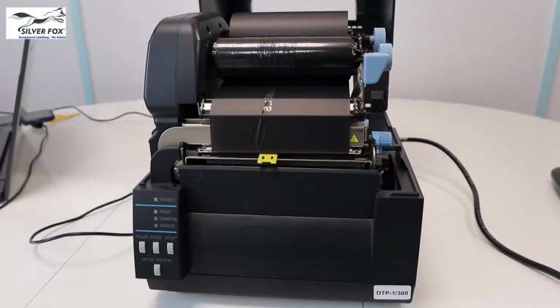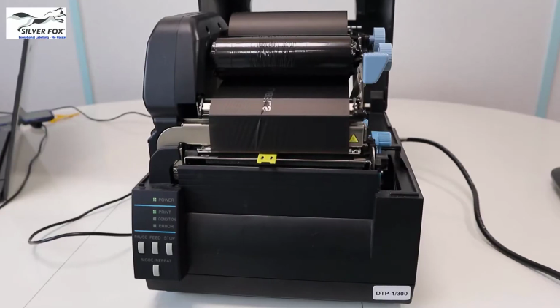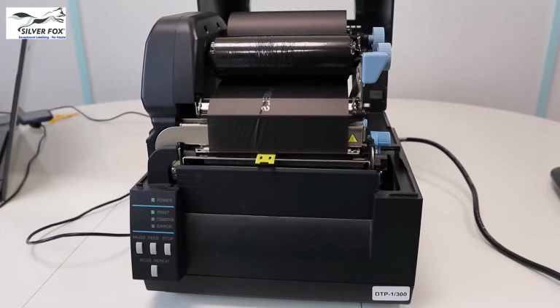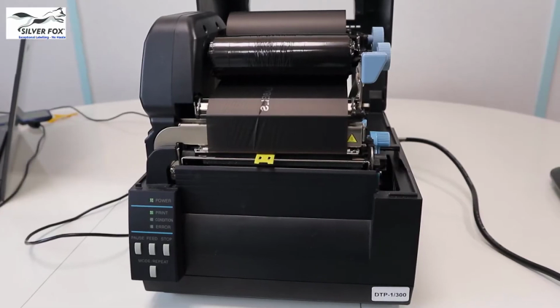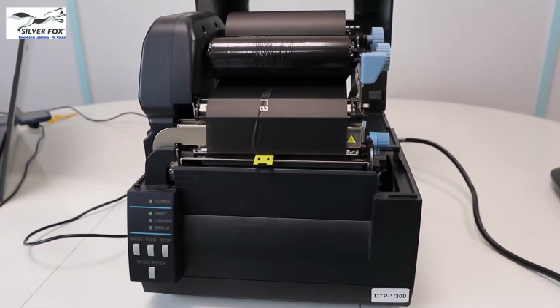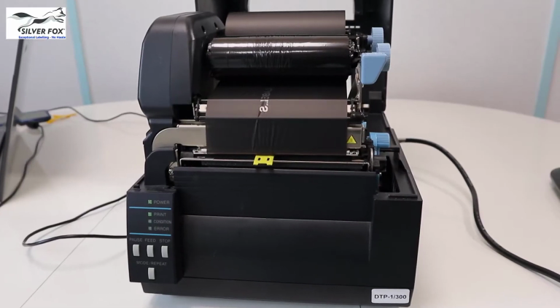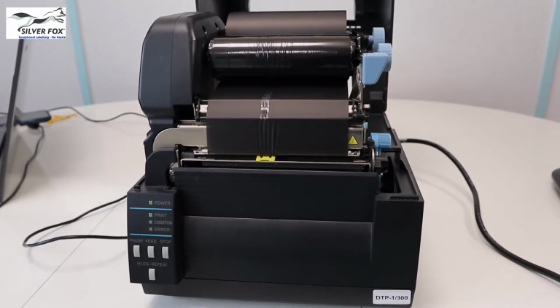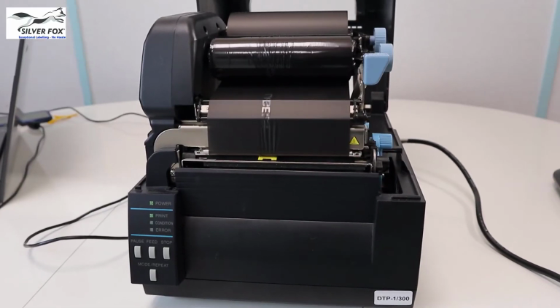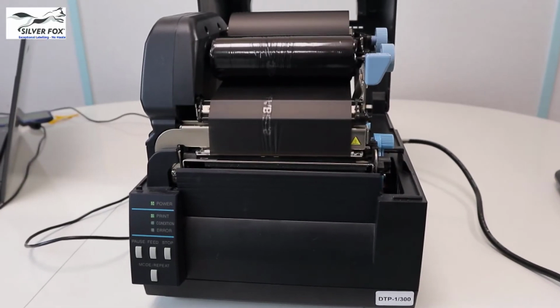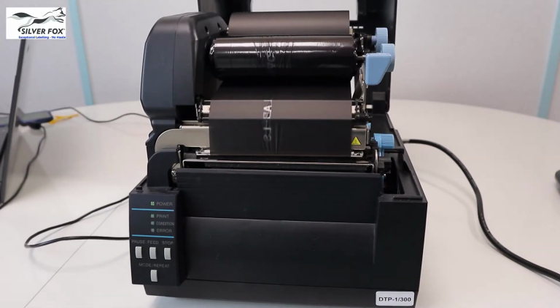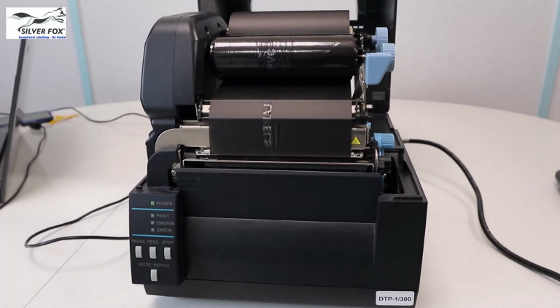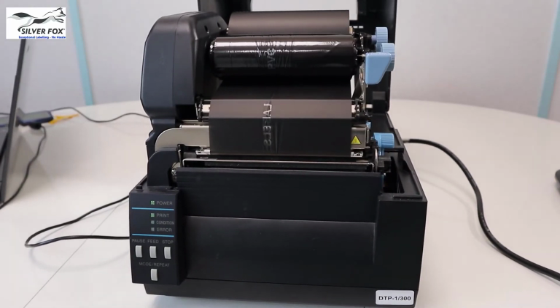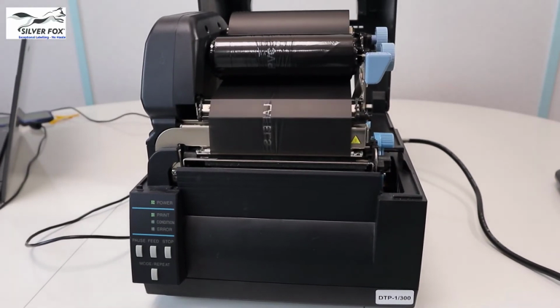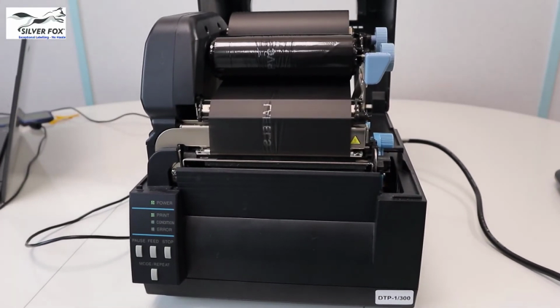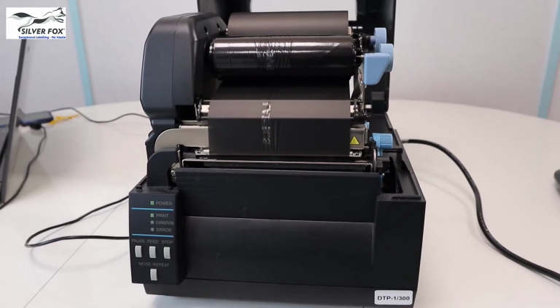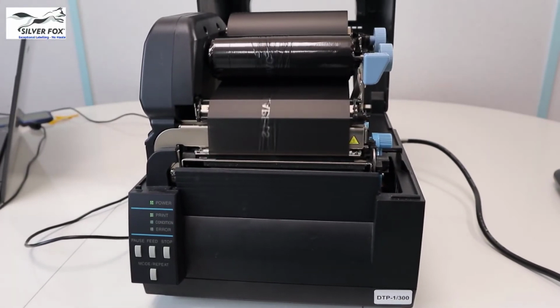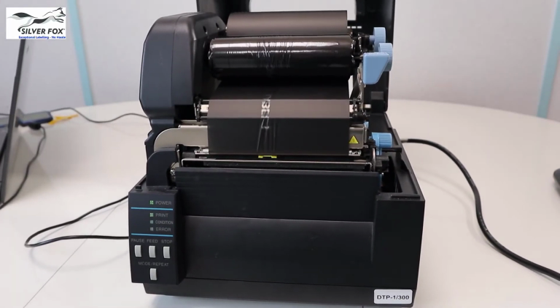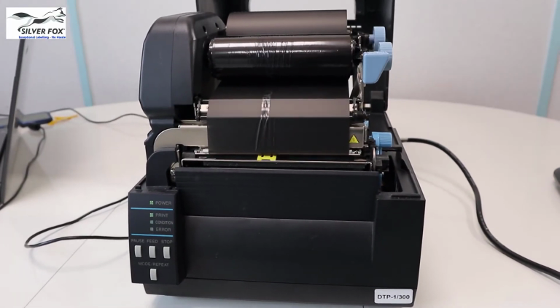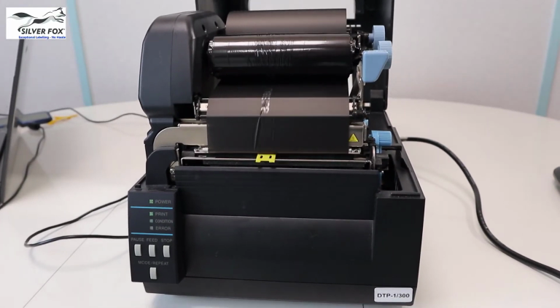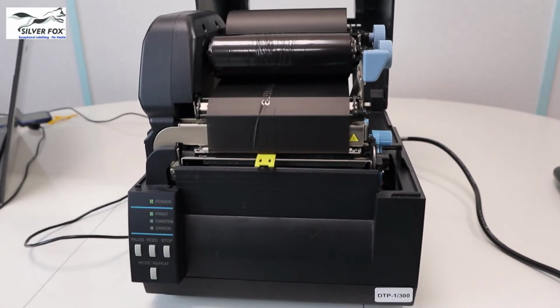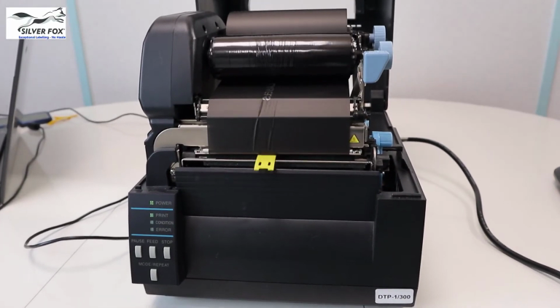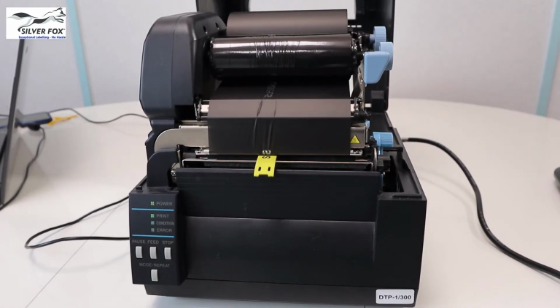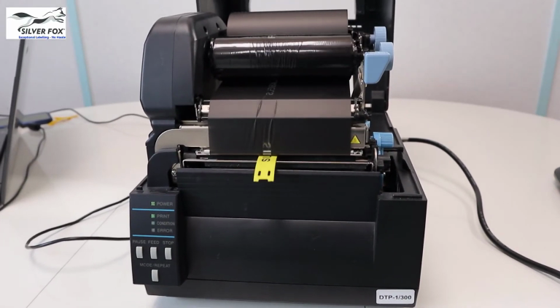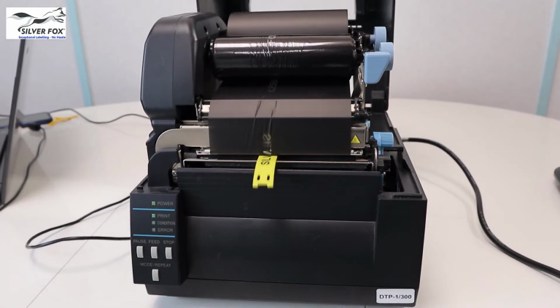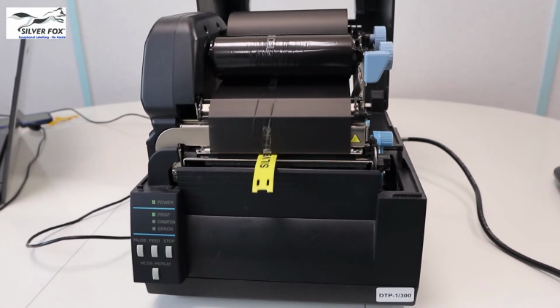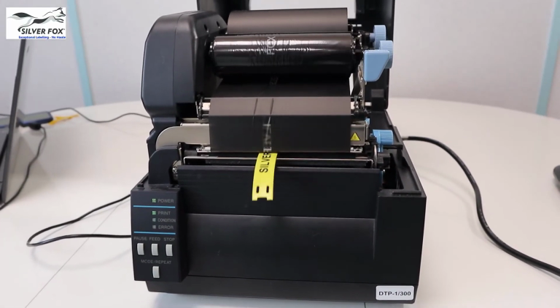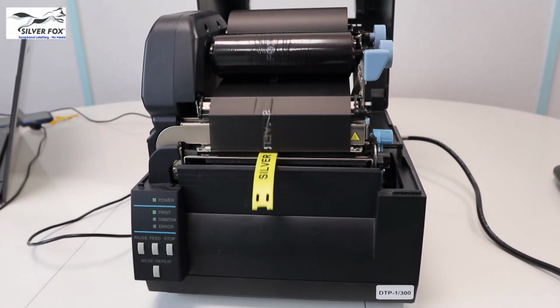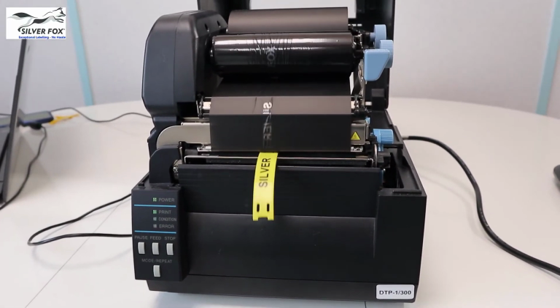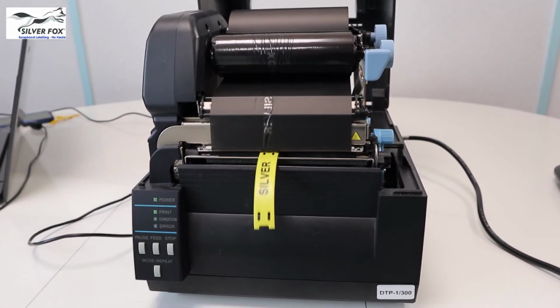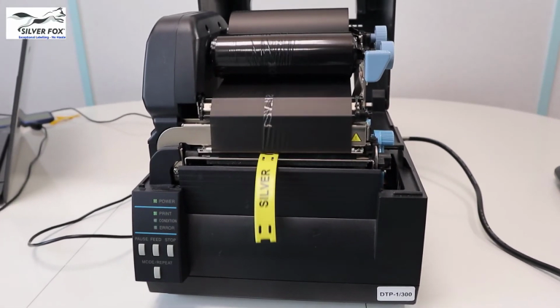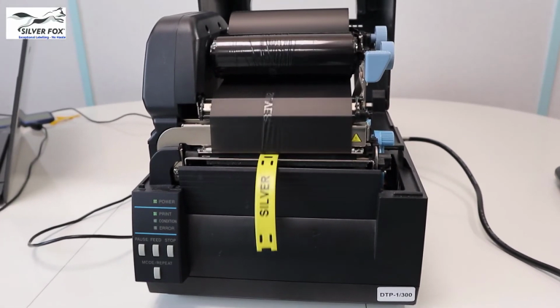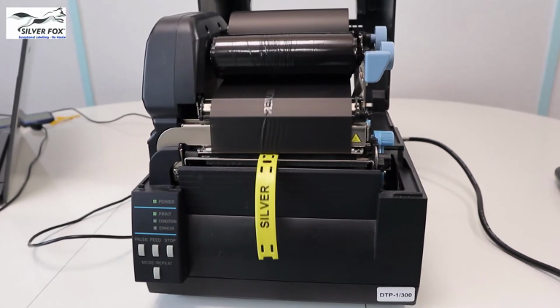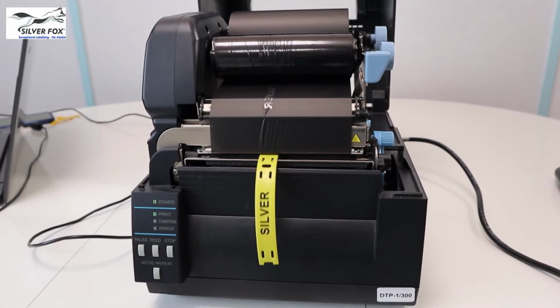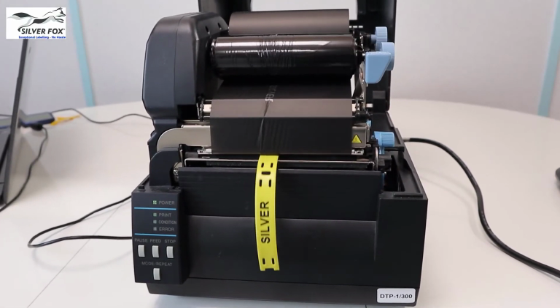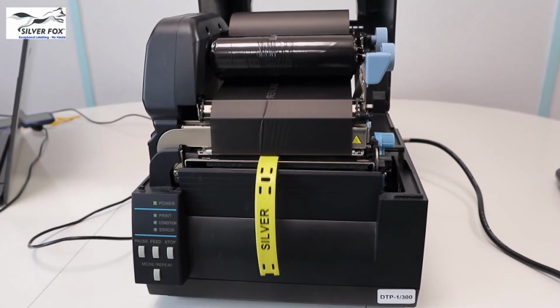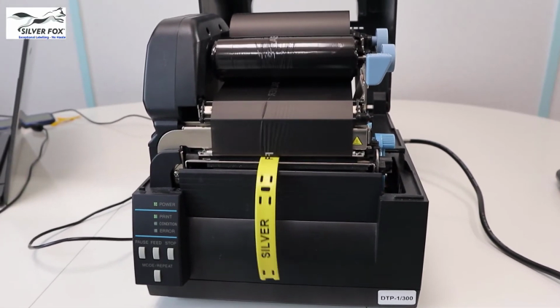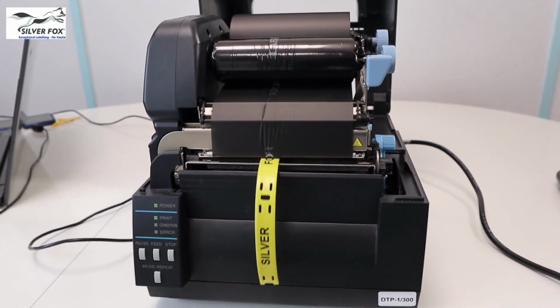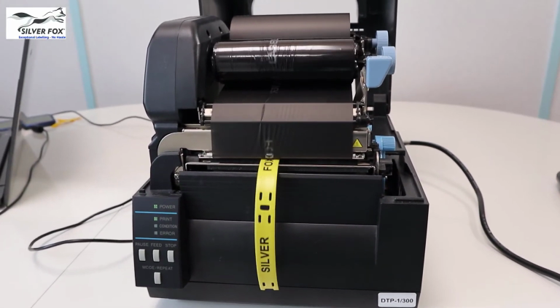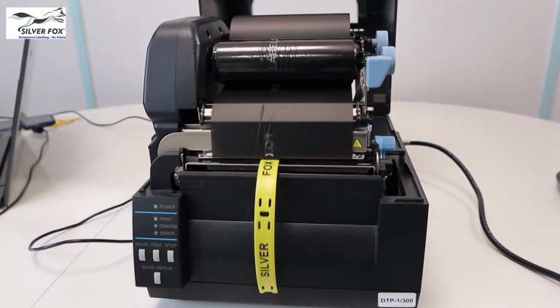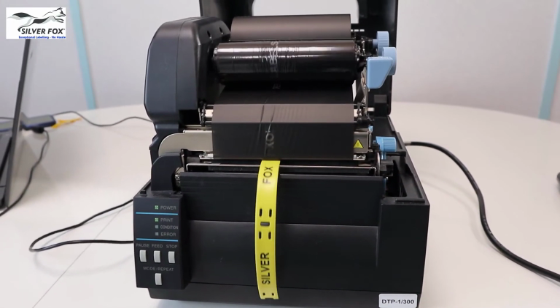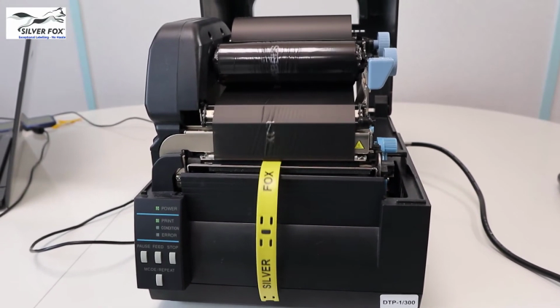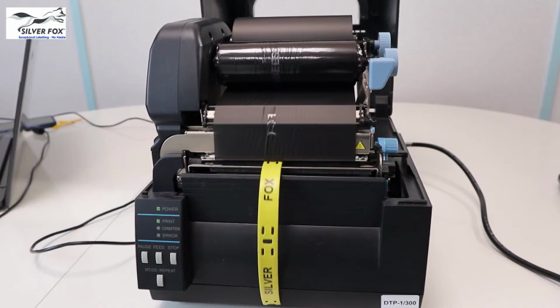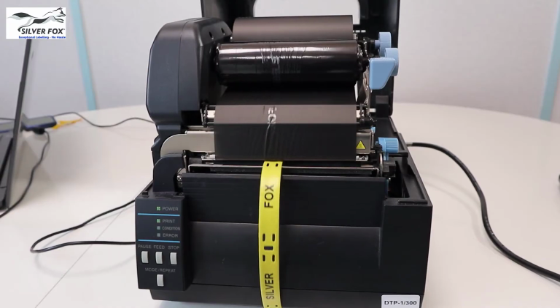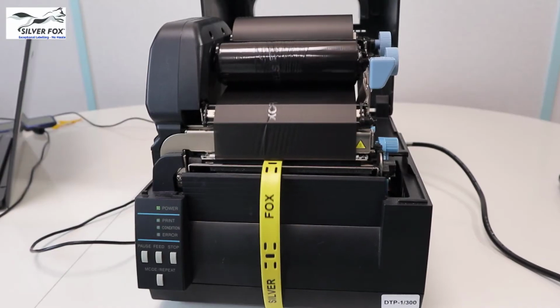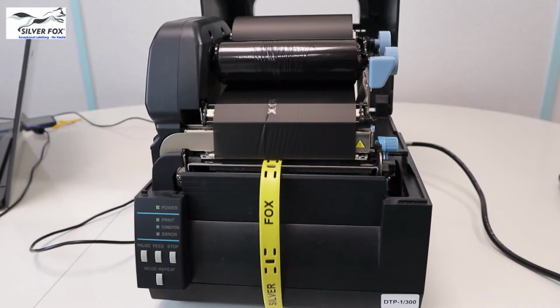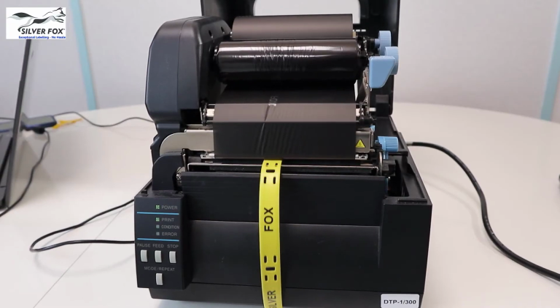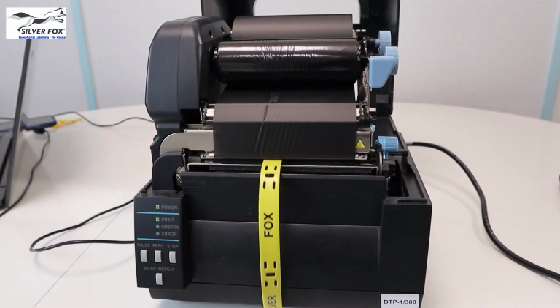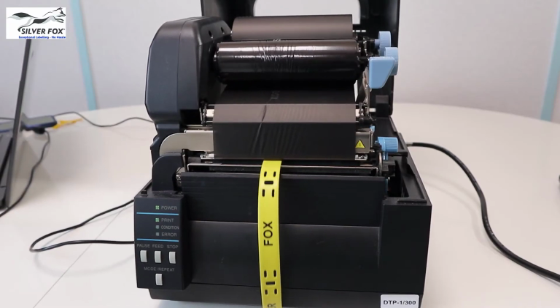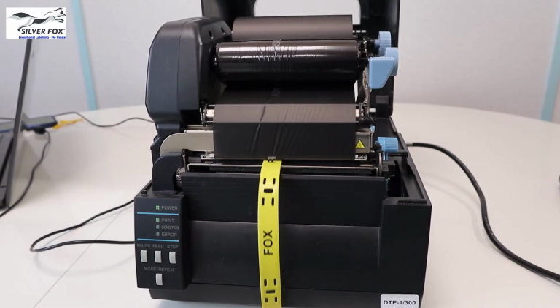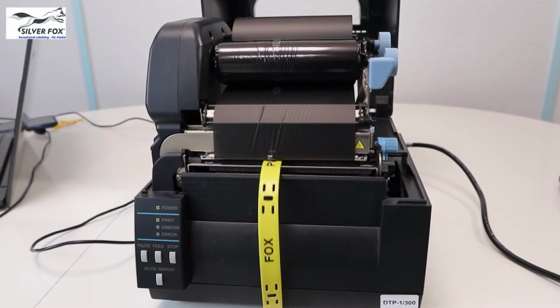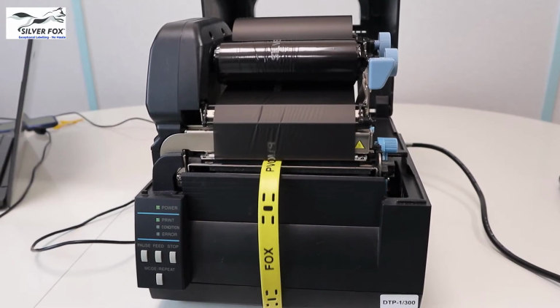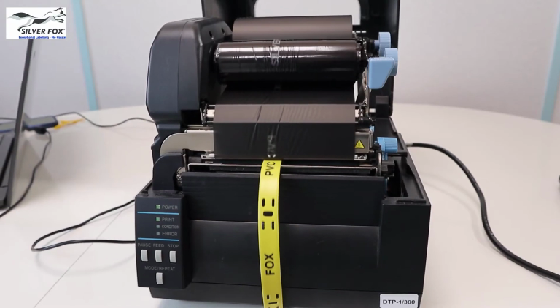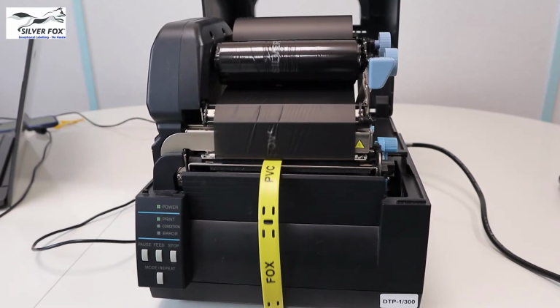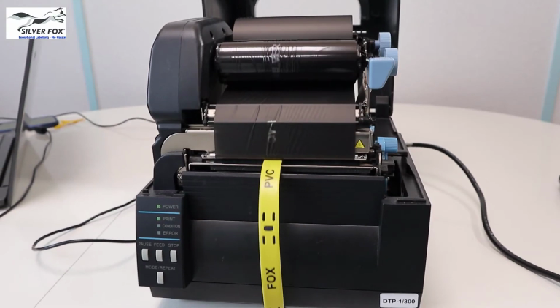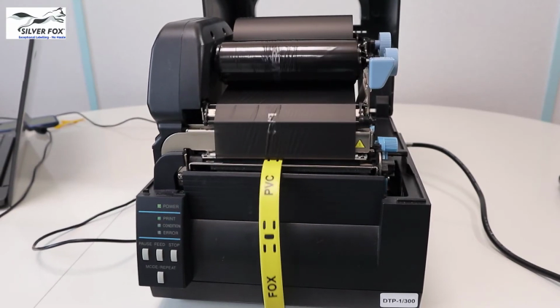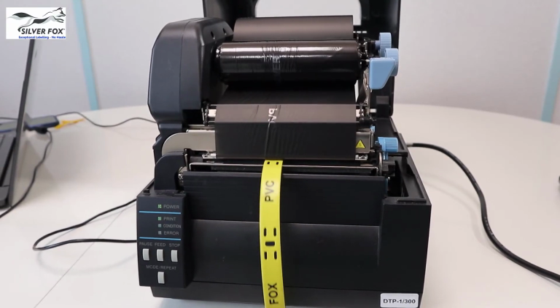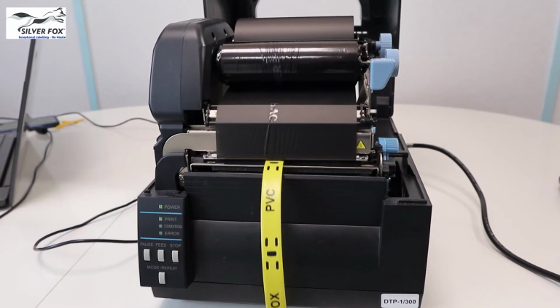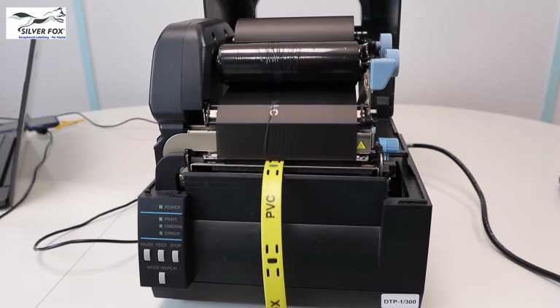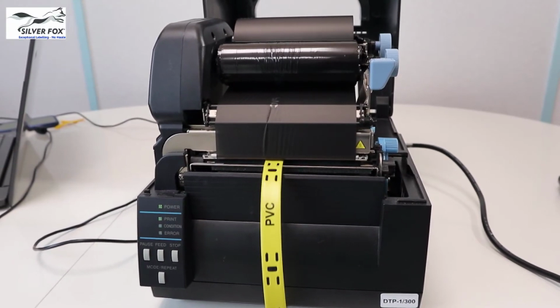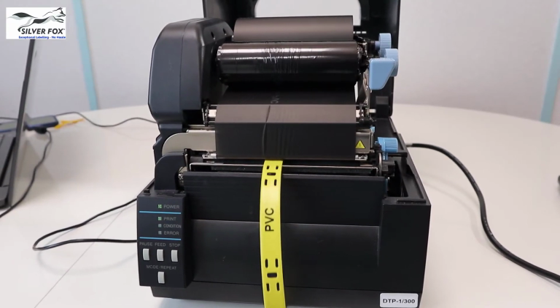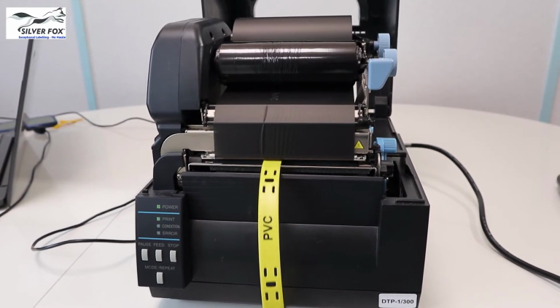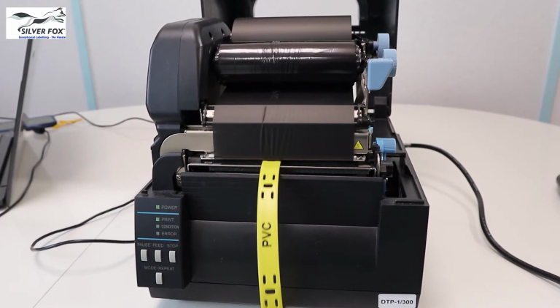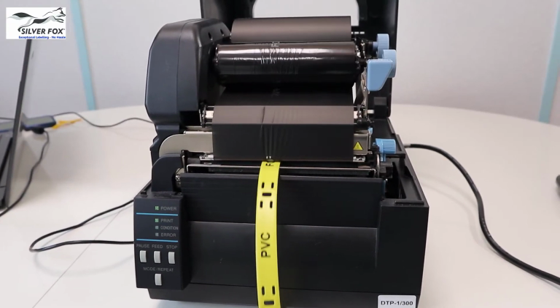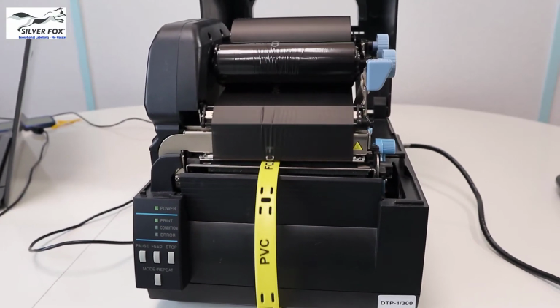Here you can see them printed through the Fox in a Box thermal printer, and the rollback that you saw at the beginning of the clip saves potentially wasted labels.